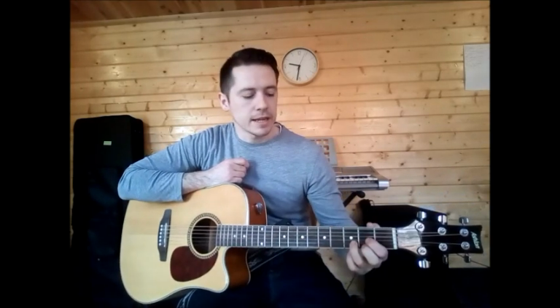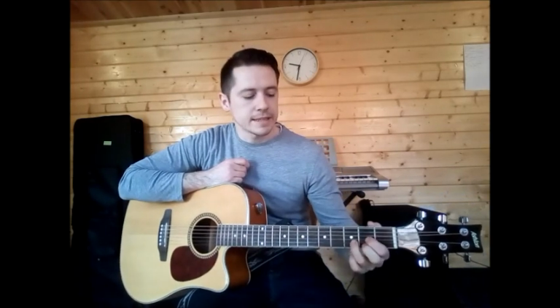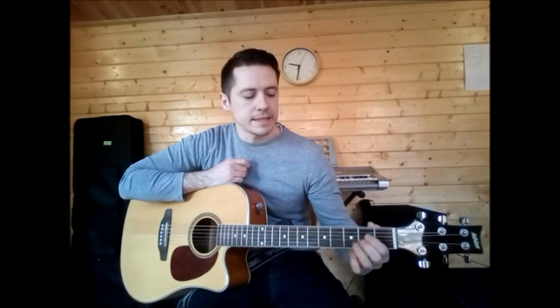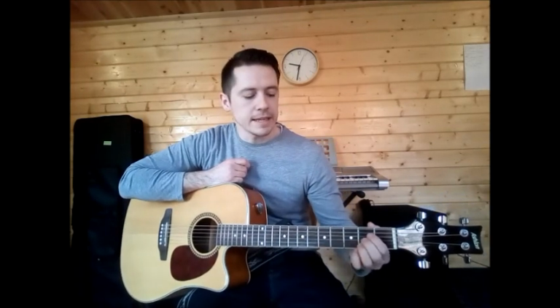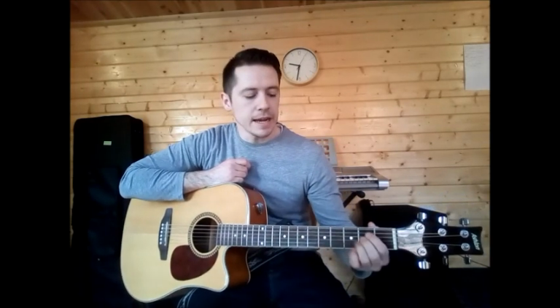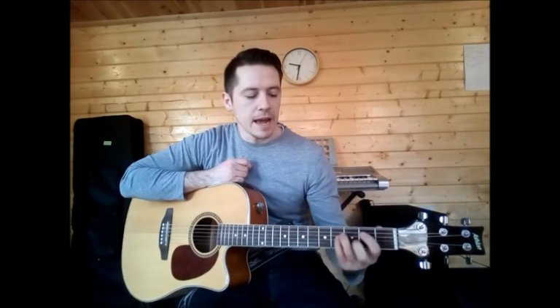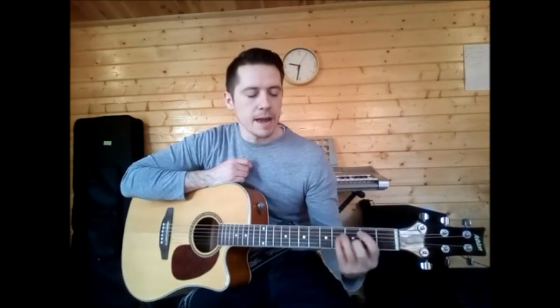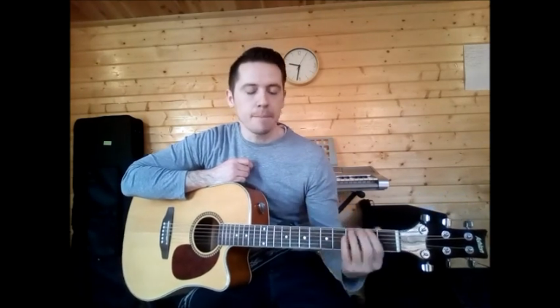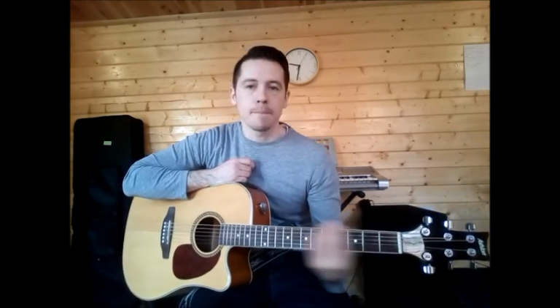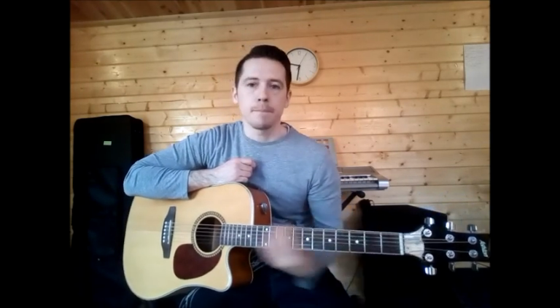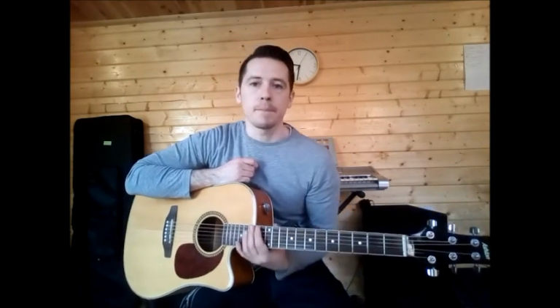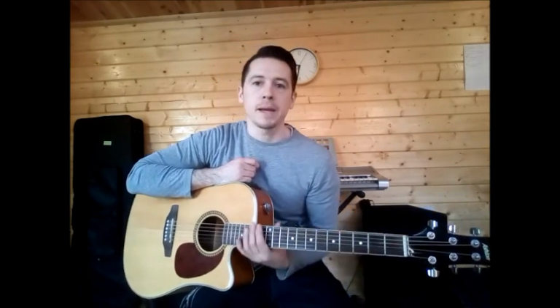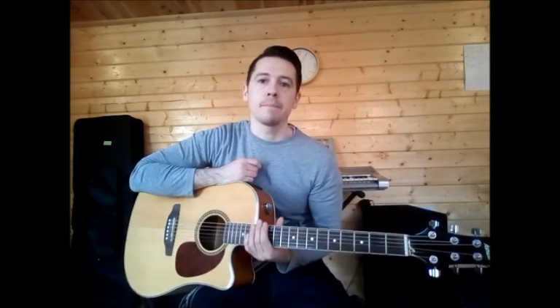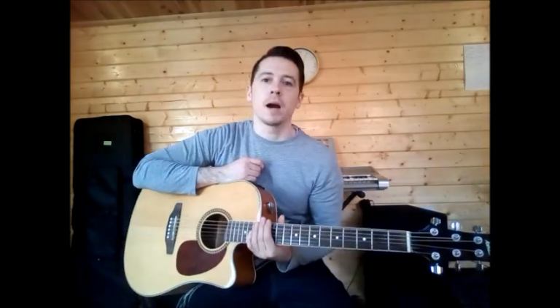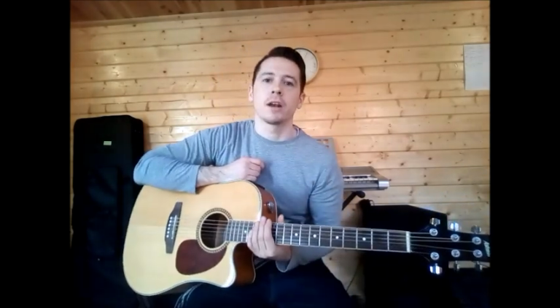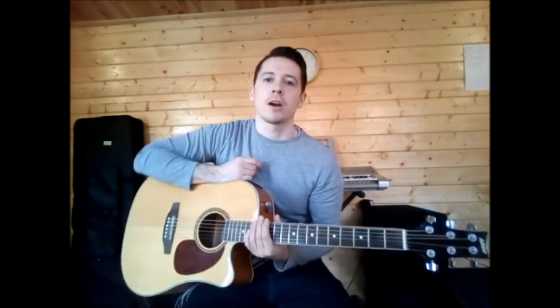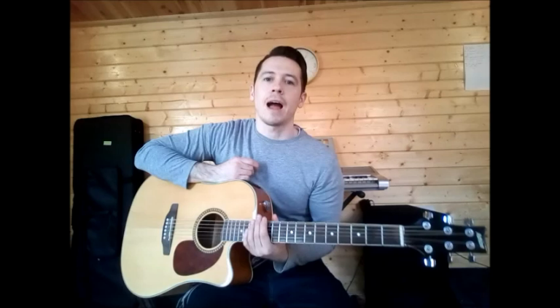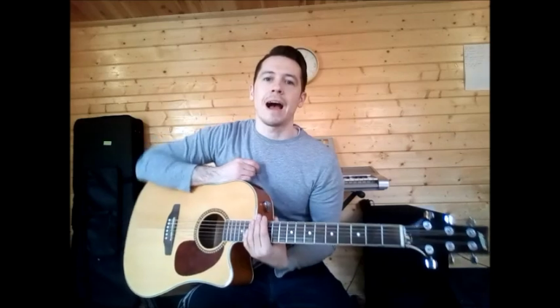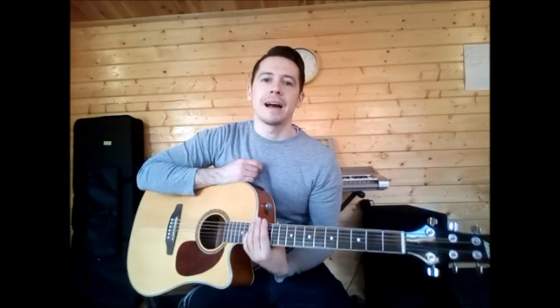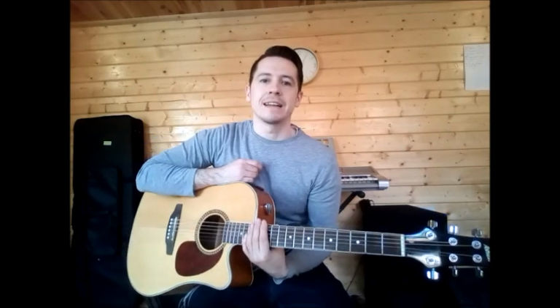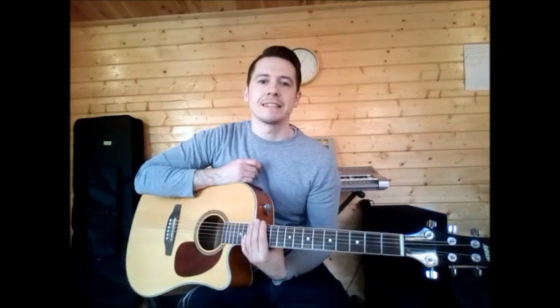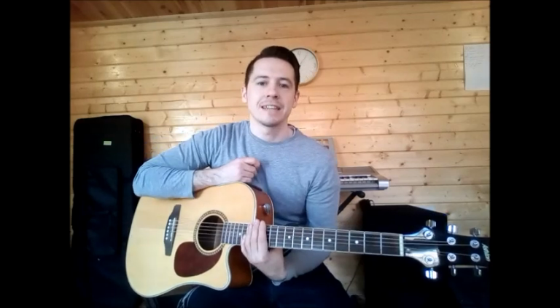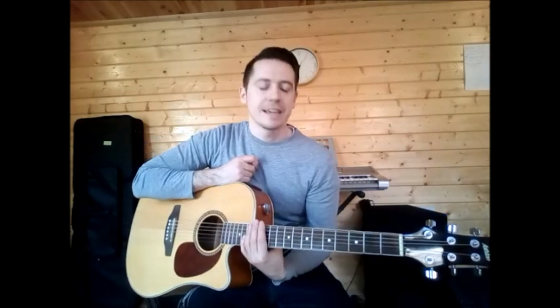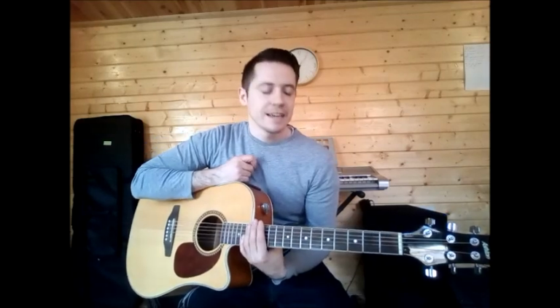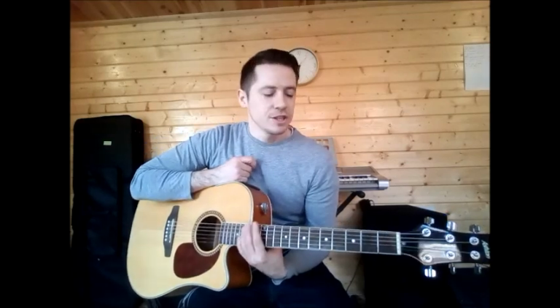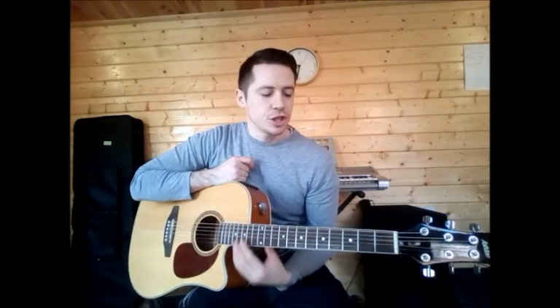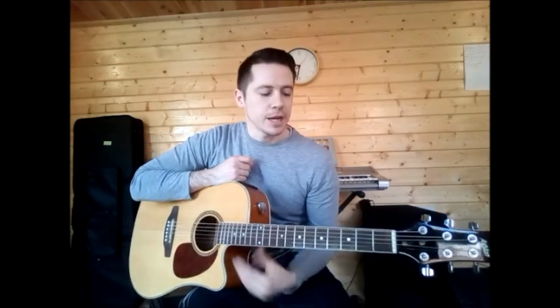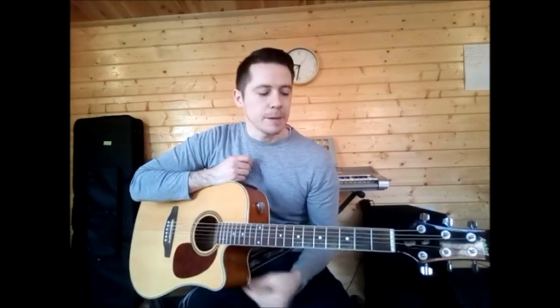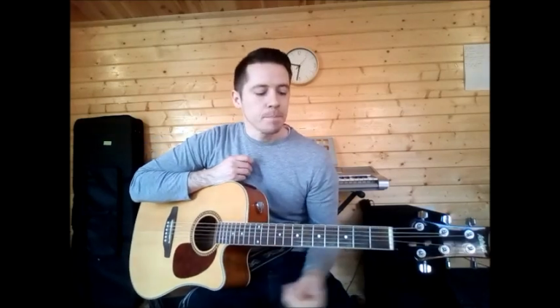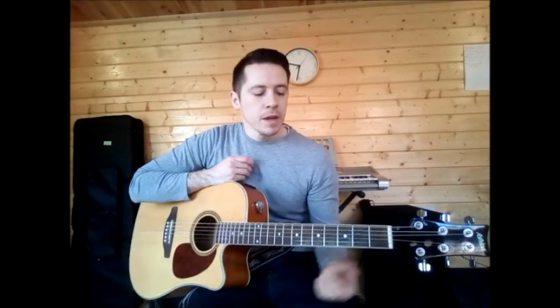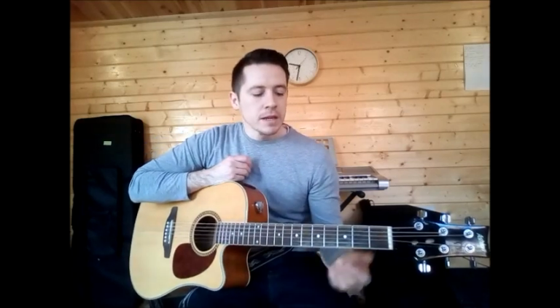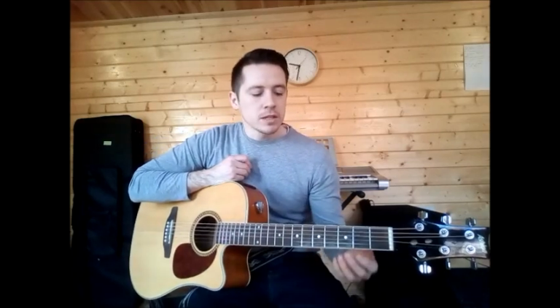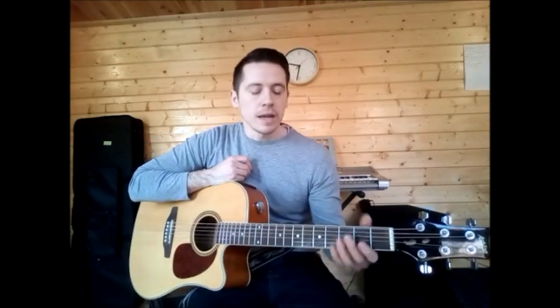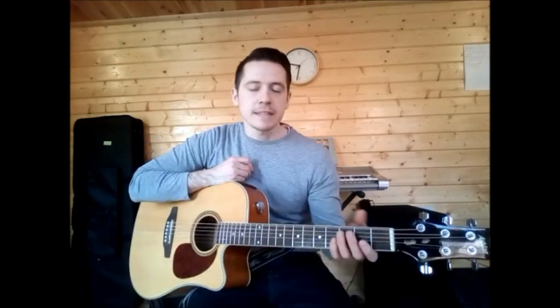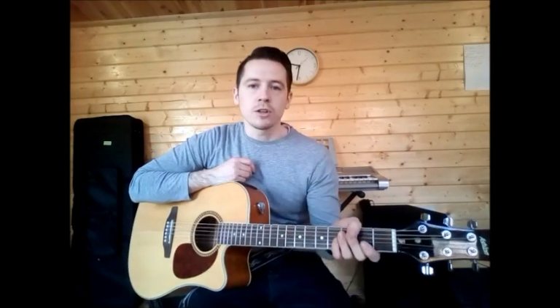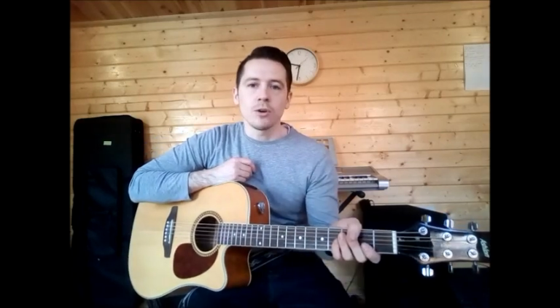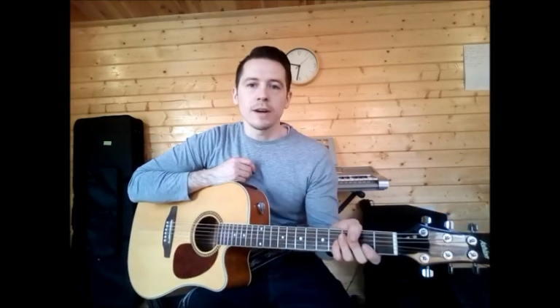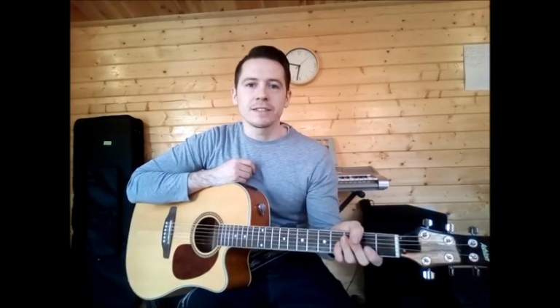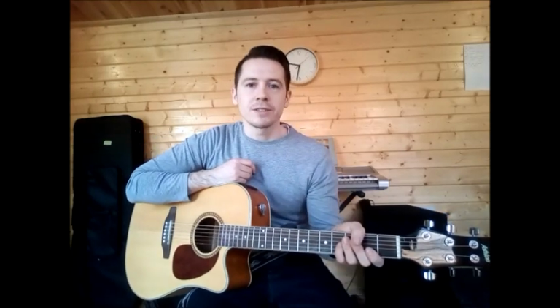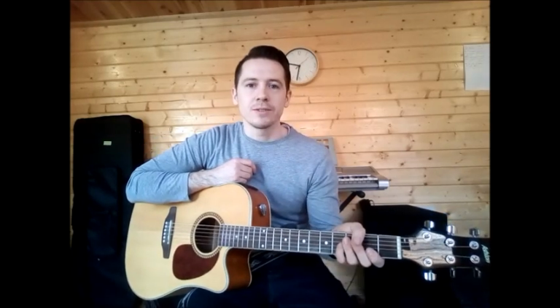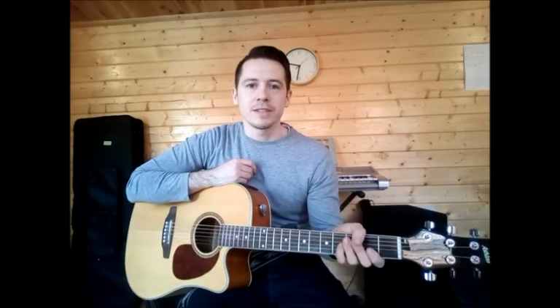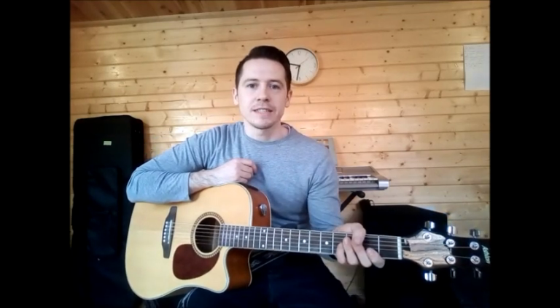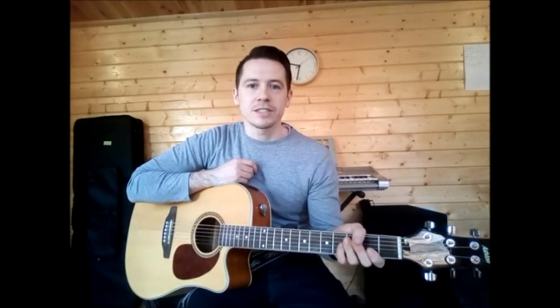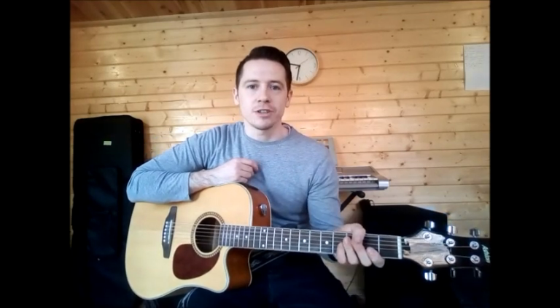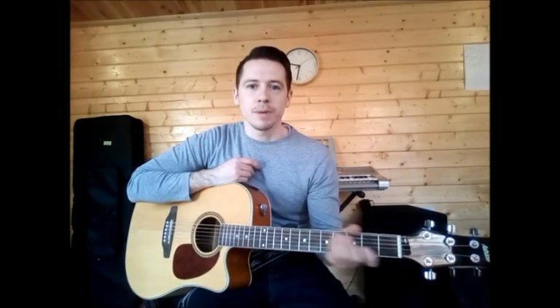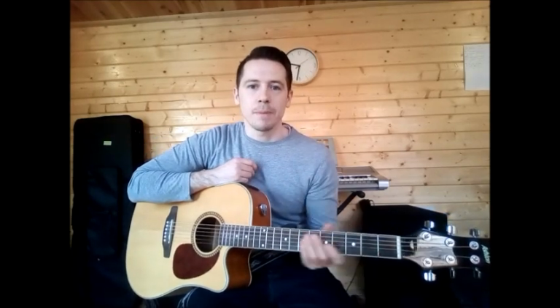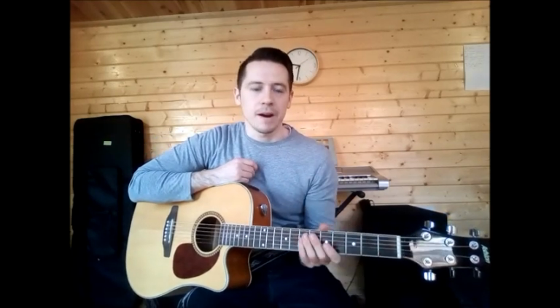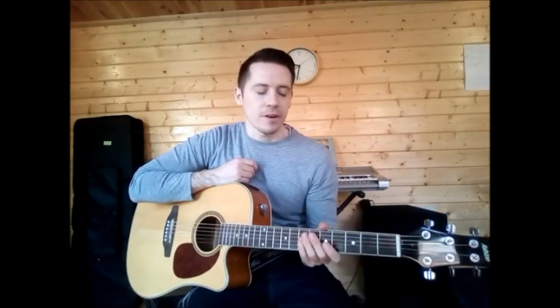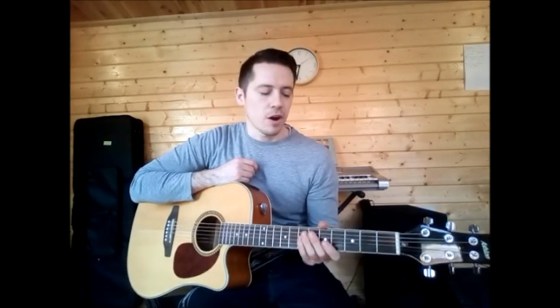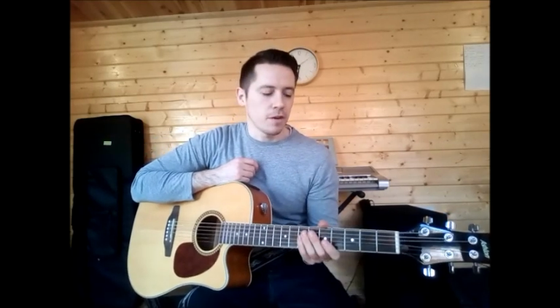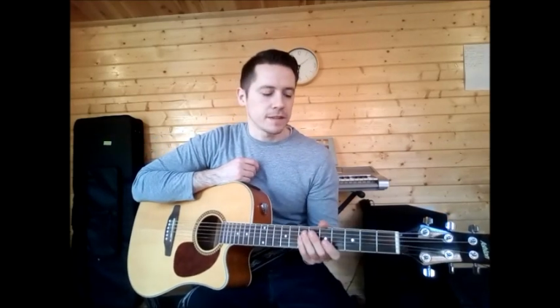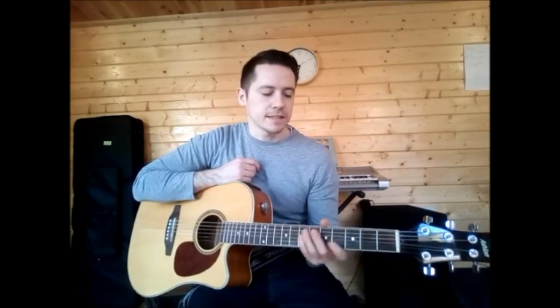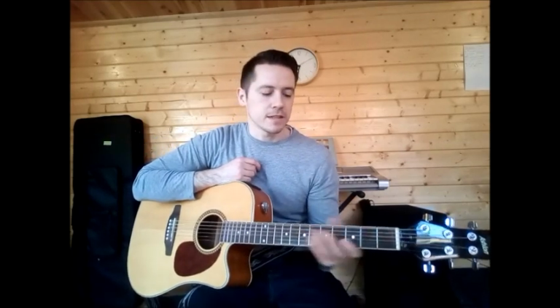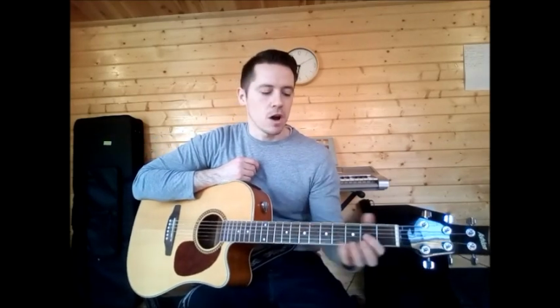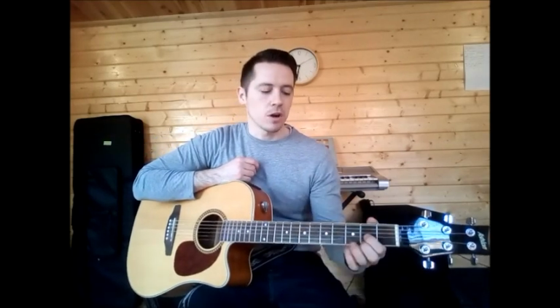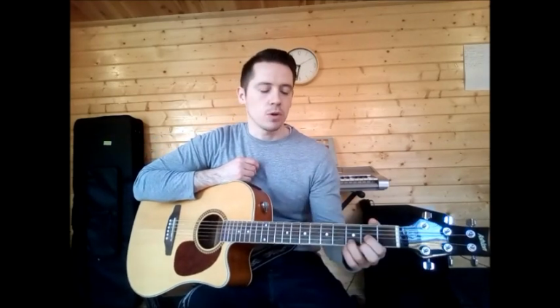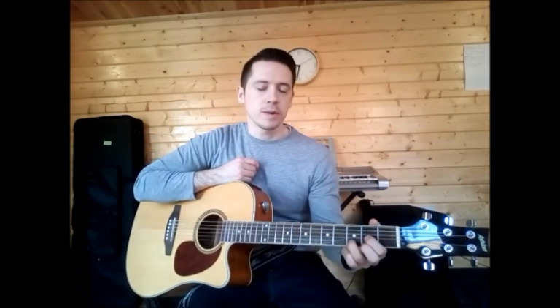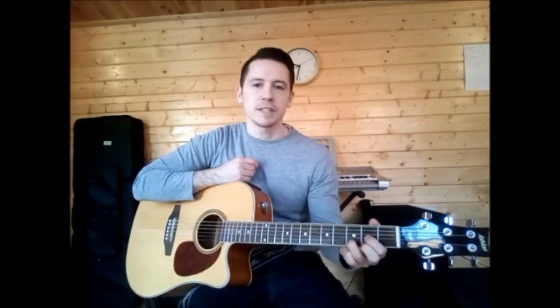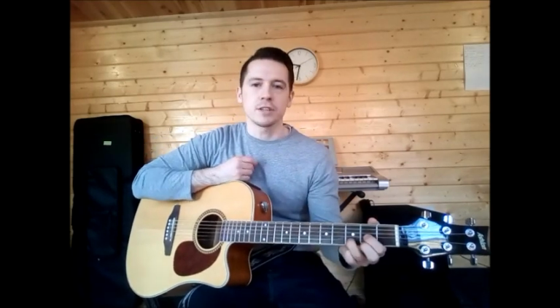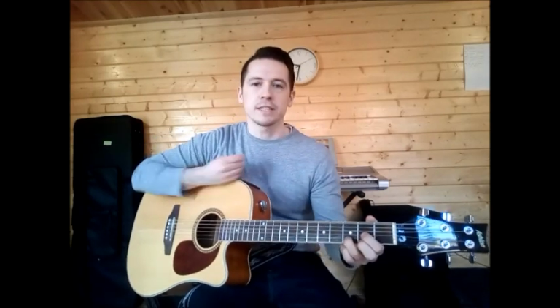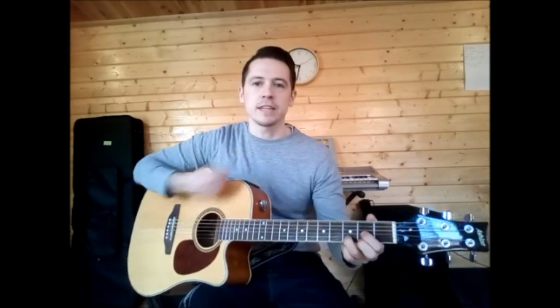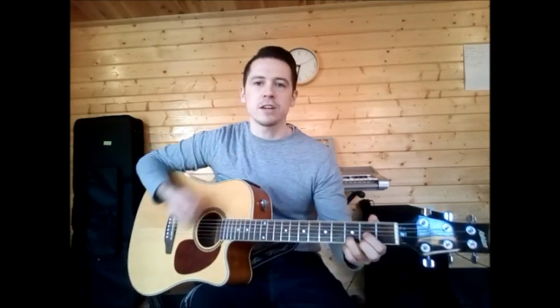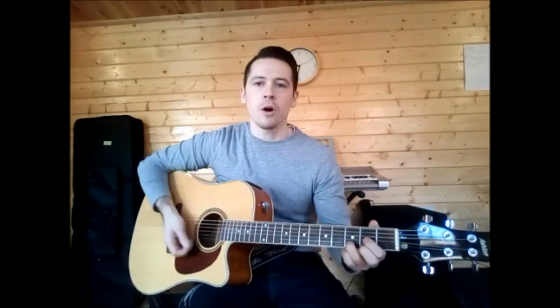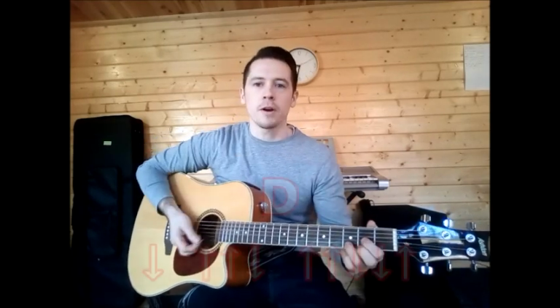So that's D, A, B minor and G. Let's go into the strumming part of the song — go into your D chord.